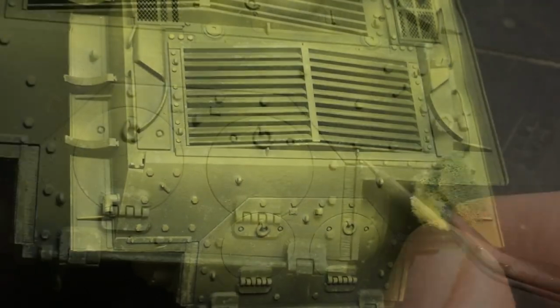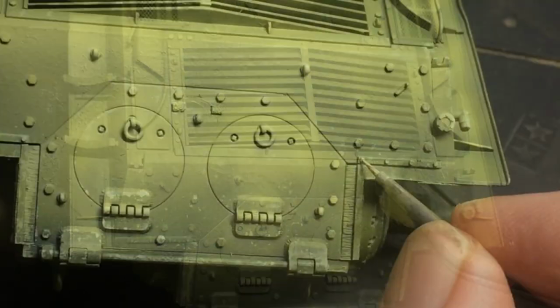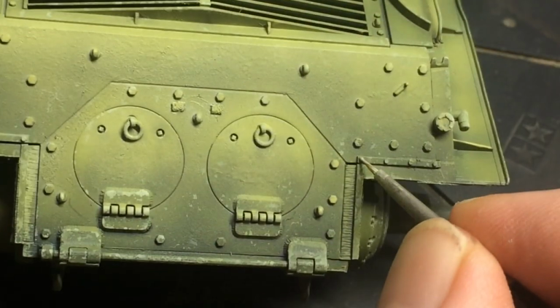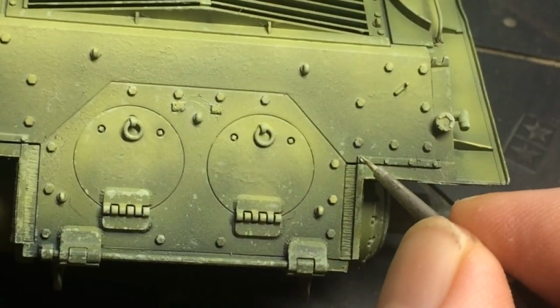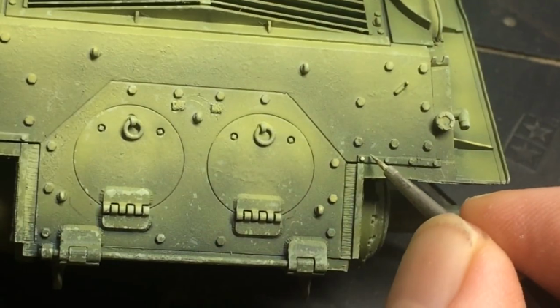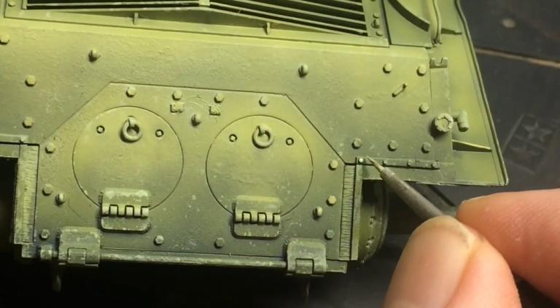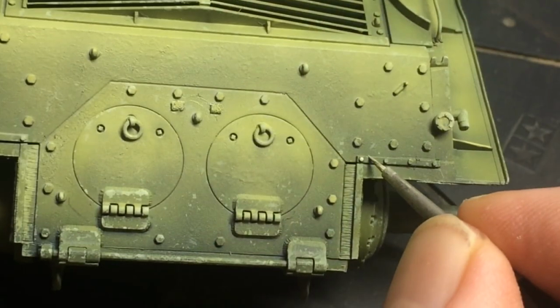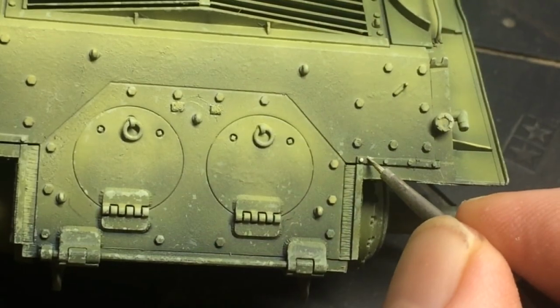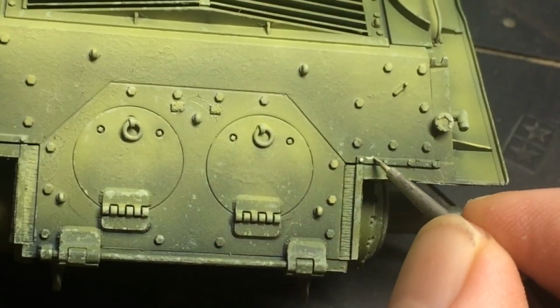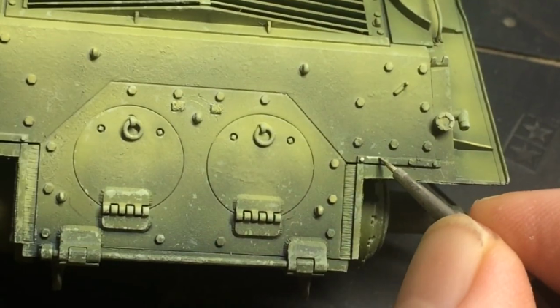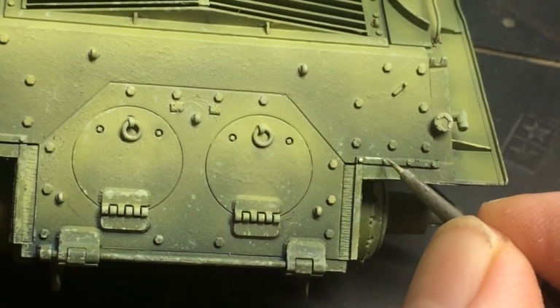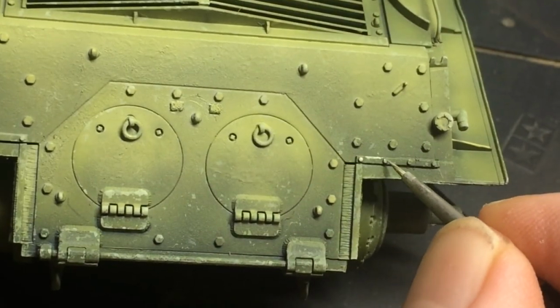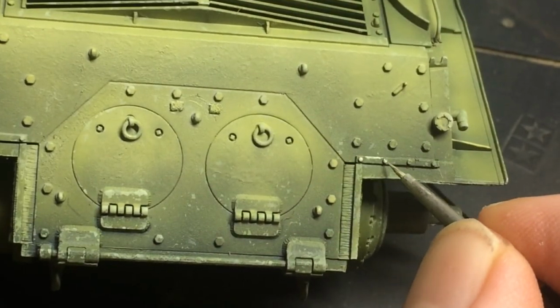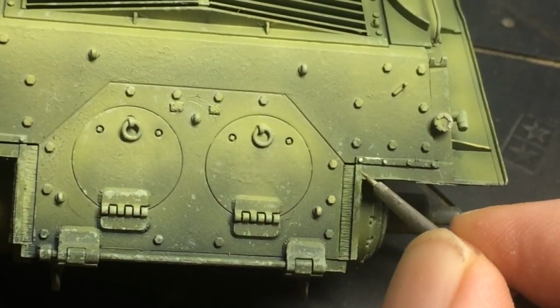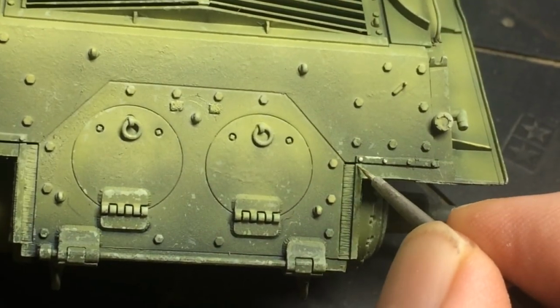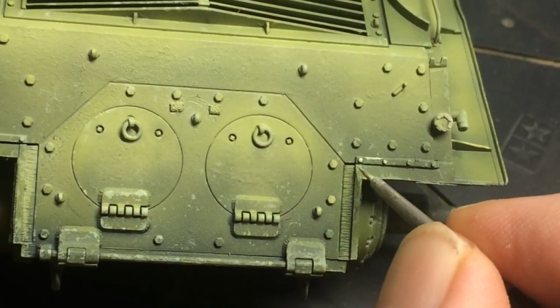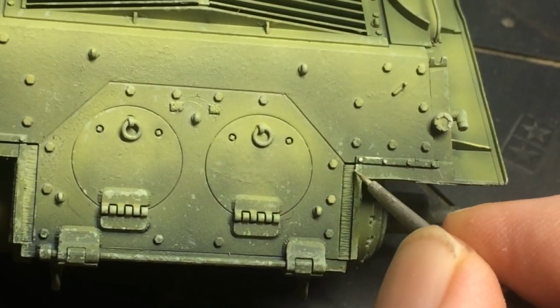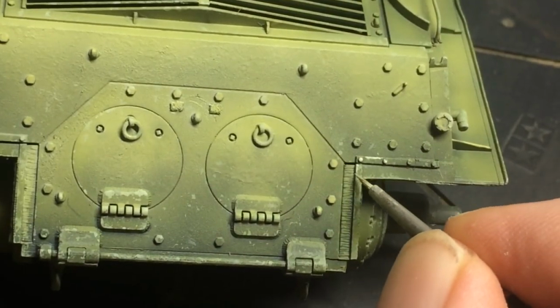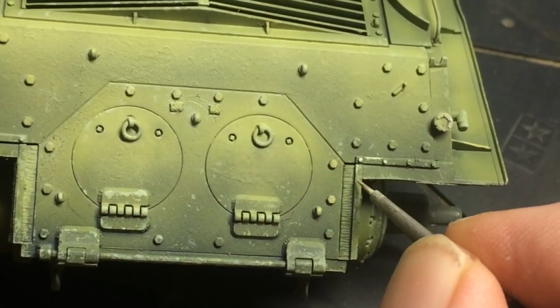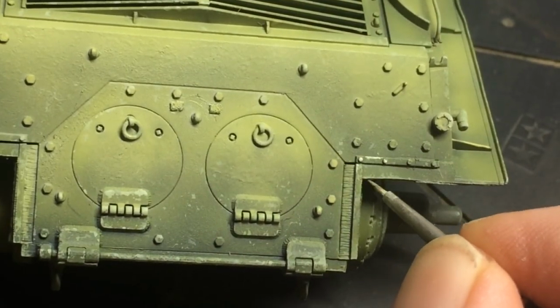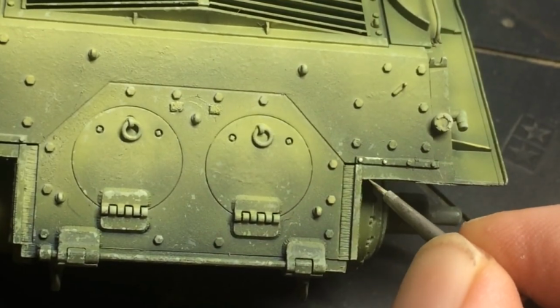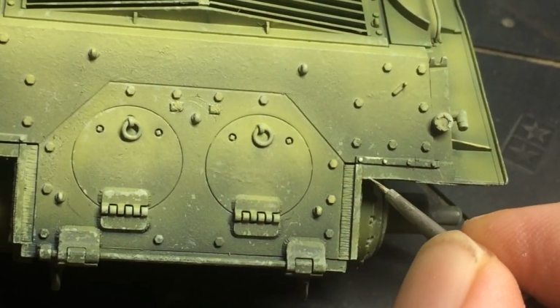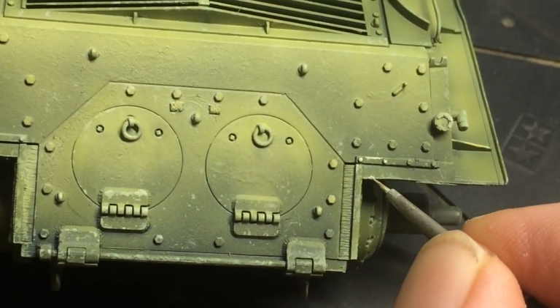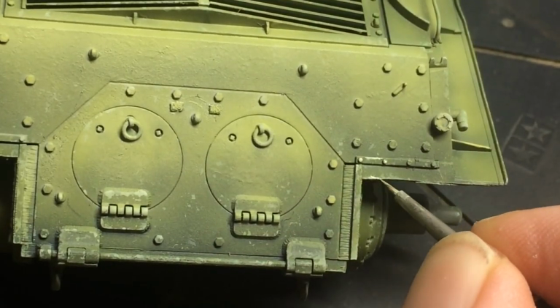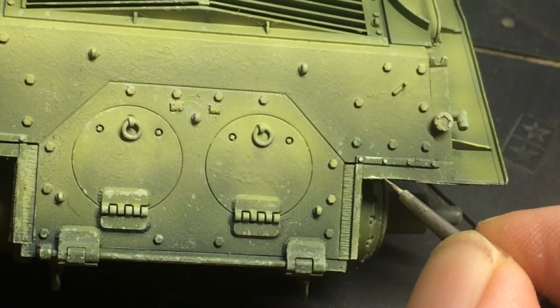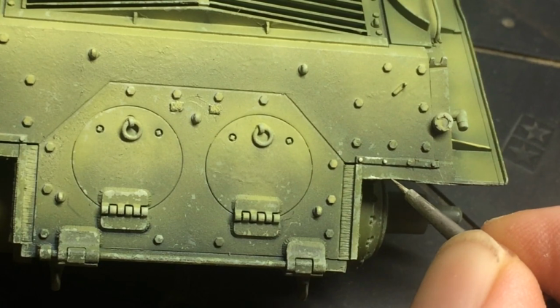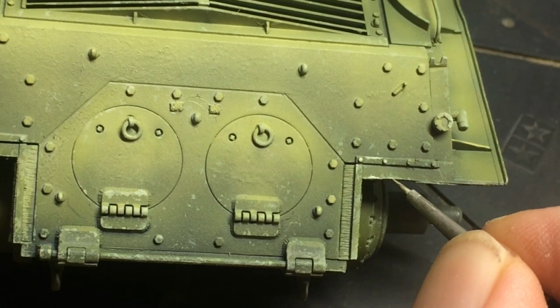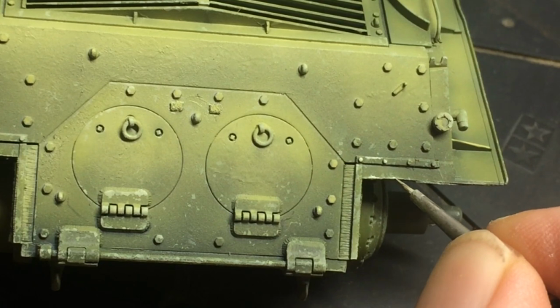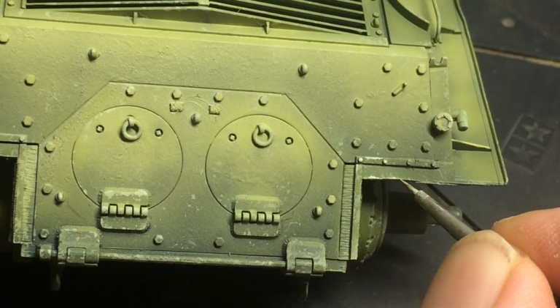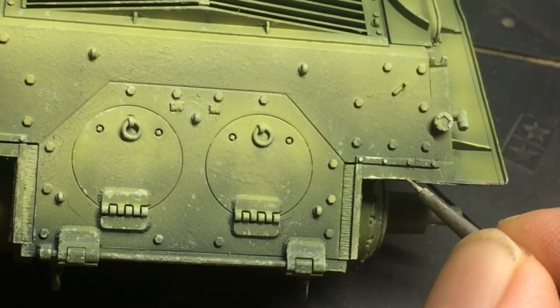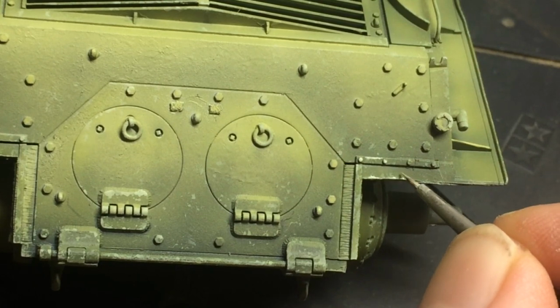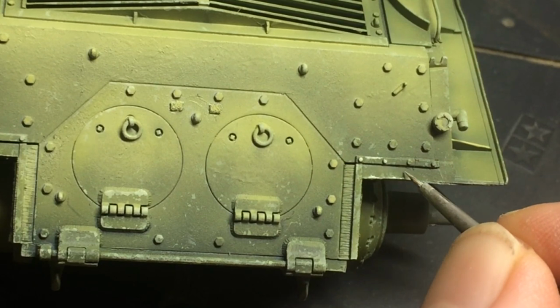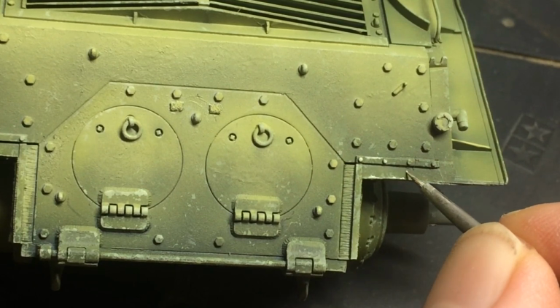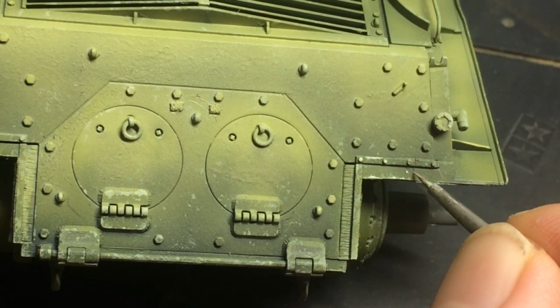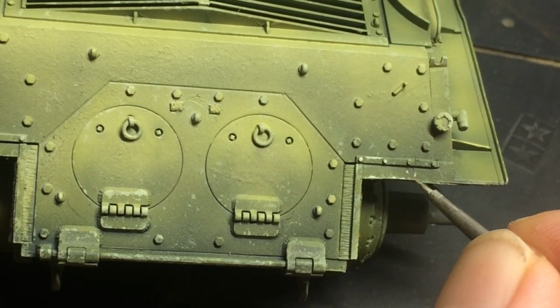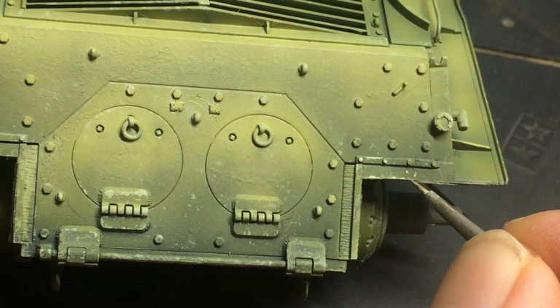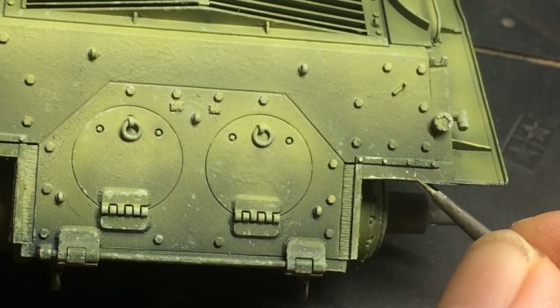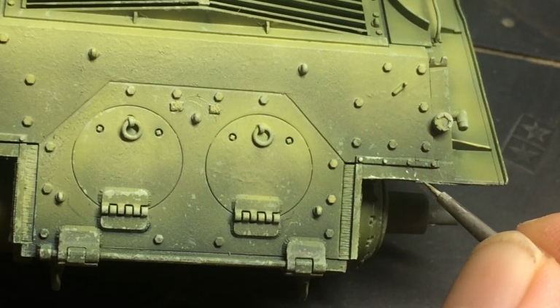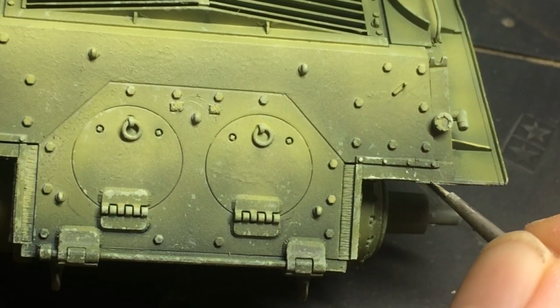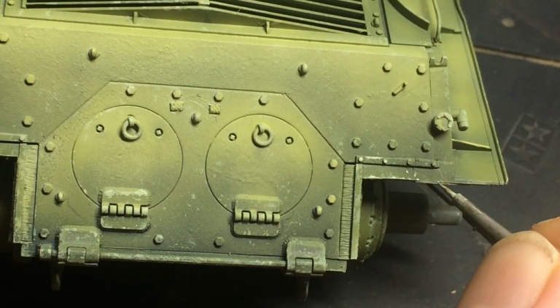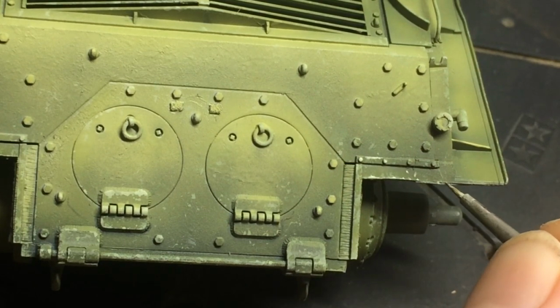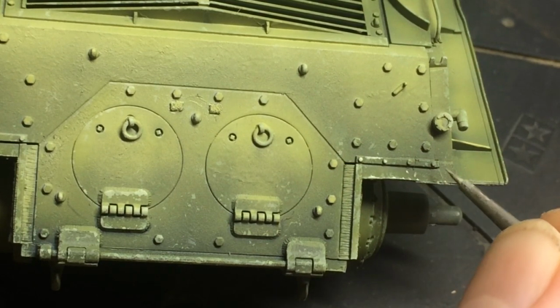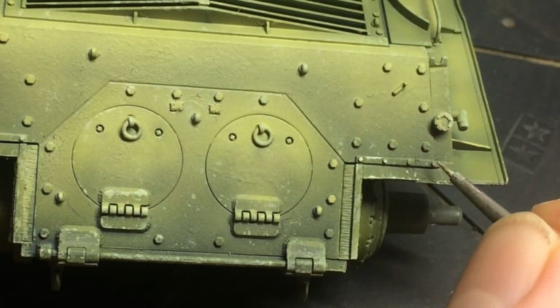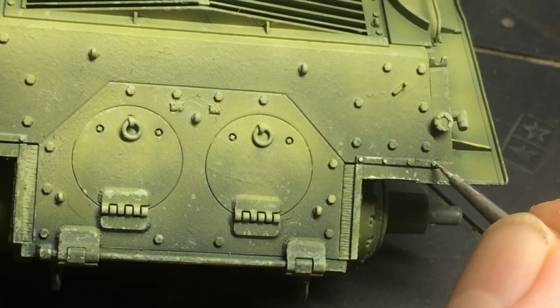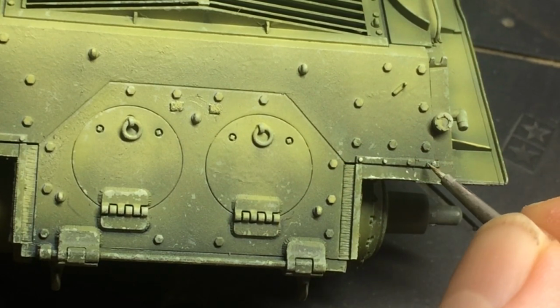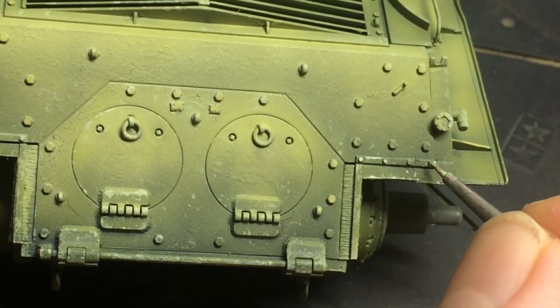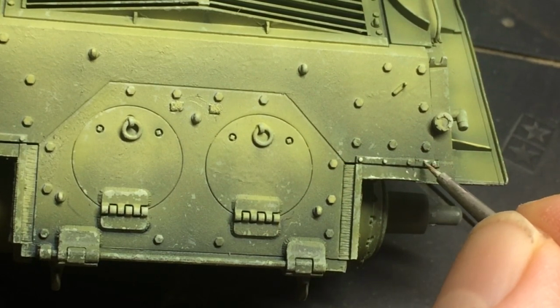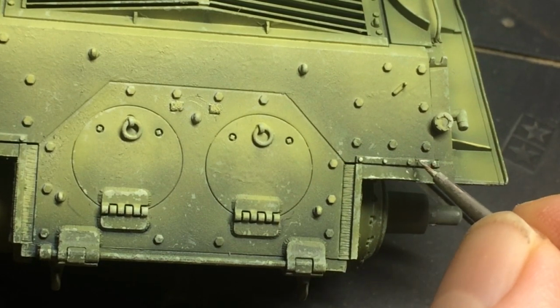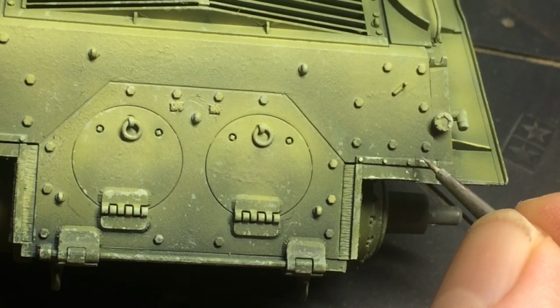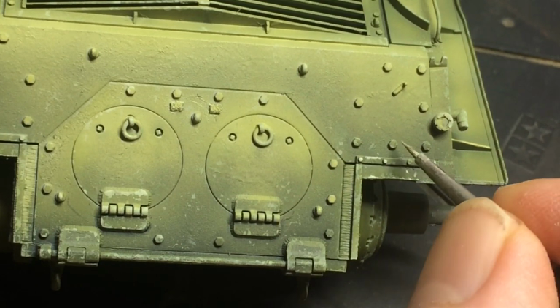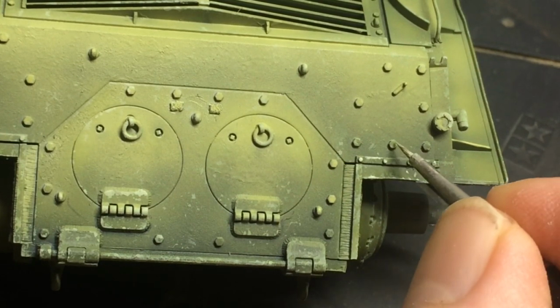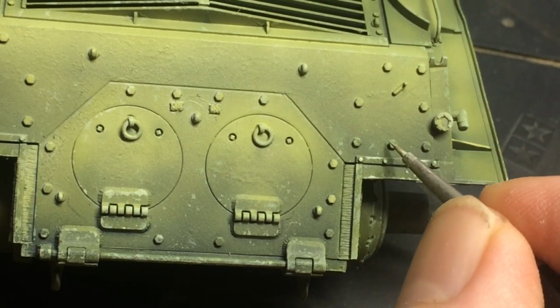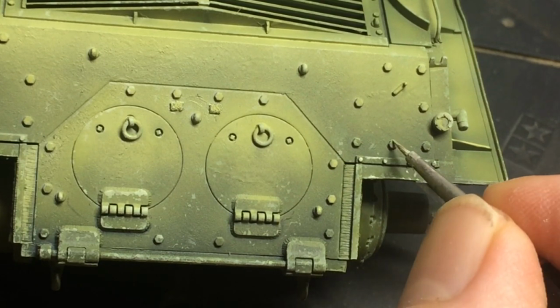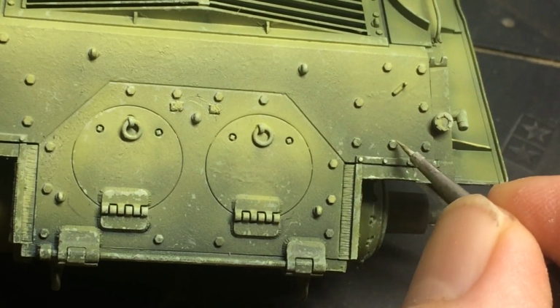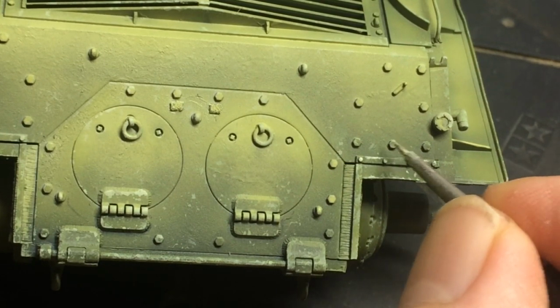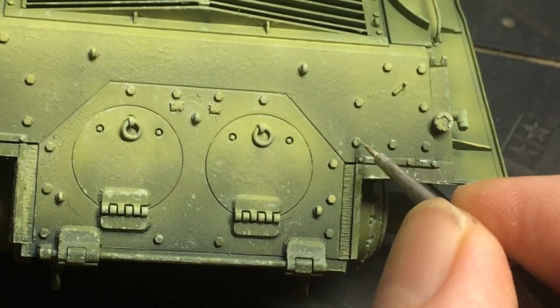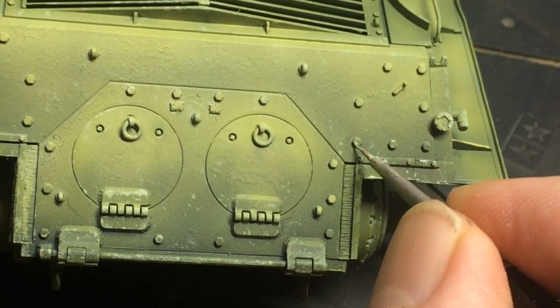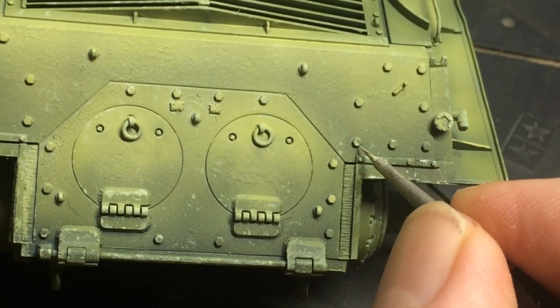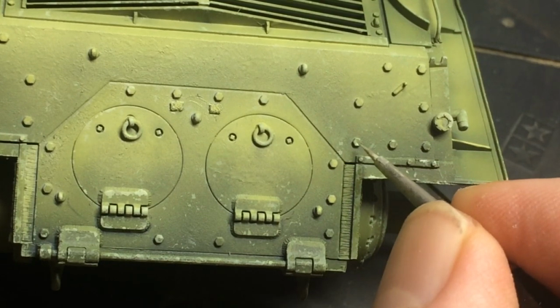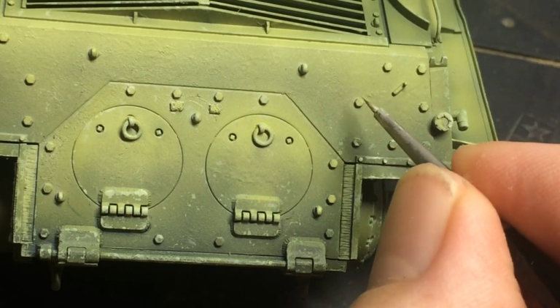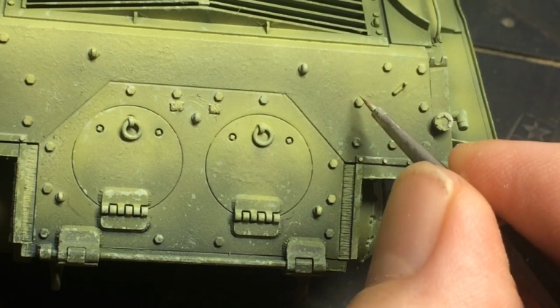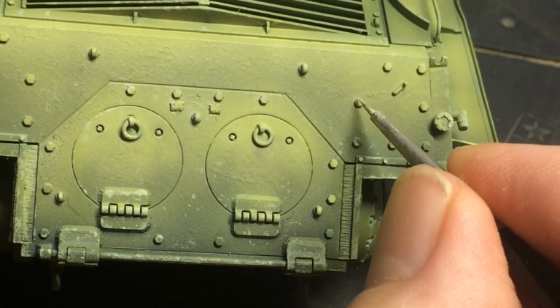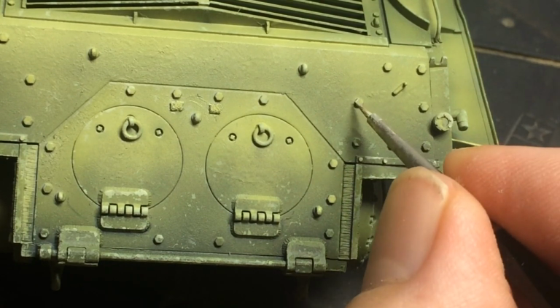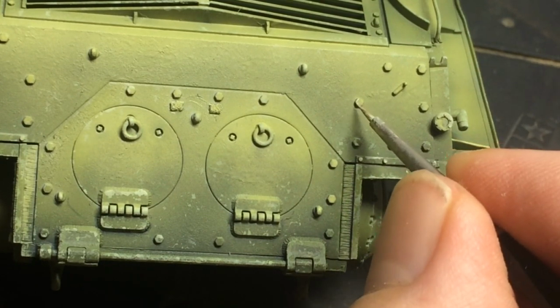I then switched to a brush to make some proper chips, putting them in locations that made a bit more sense, to add another layer of wear and tear.